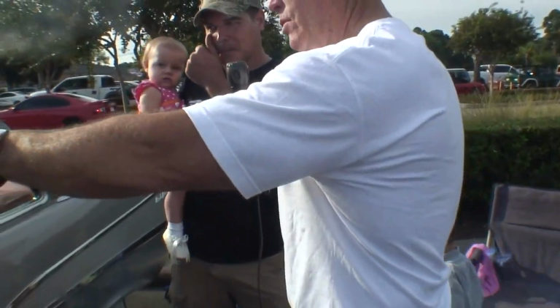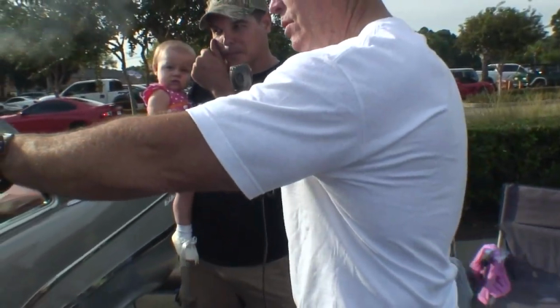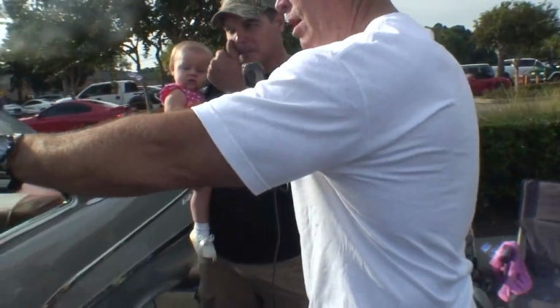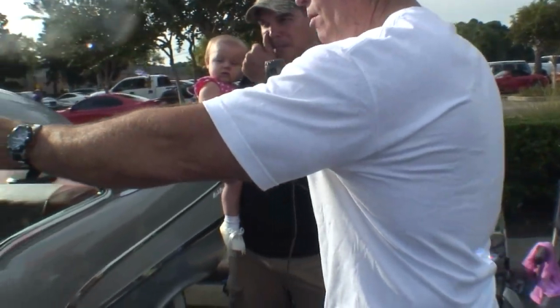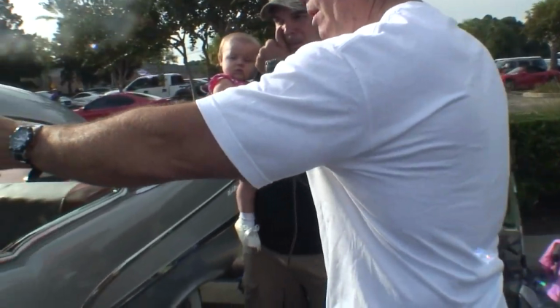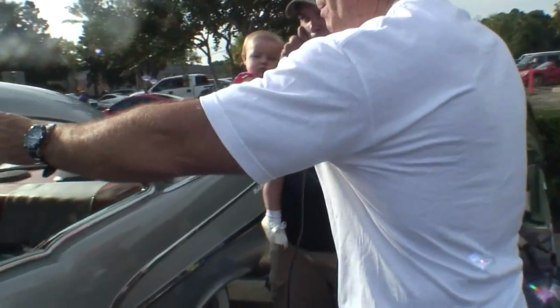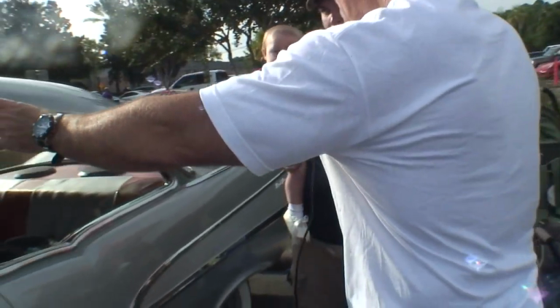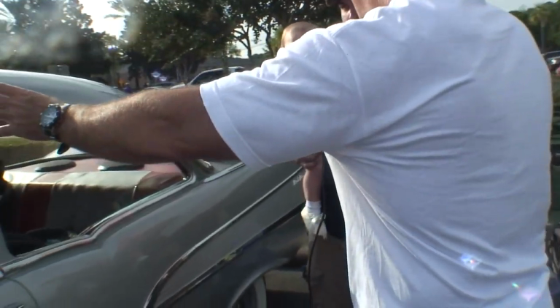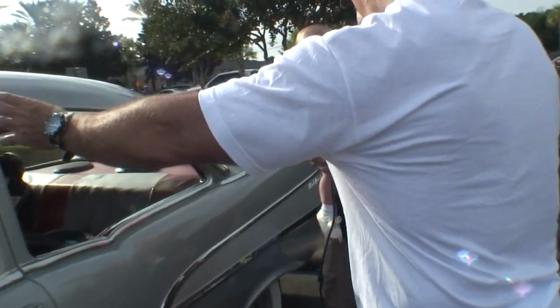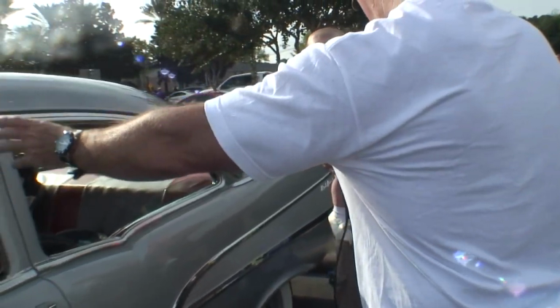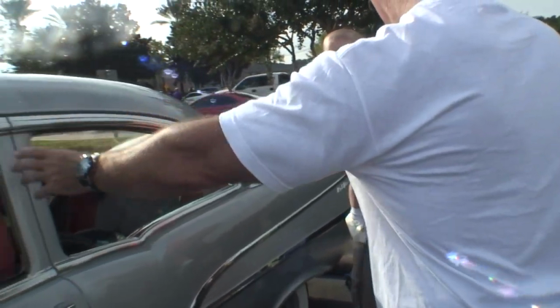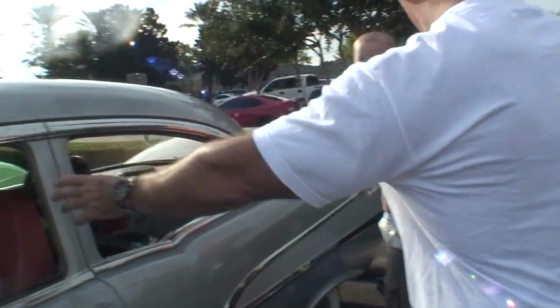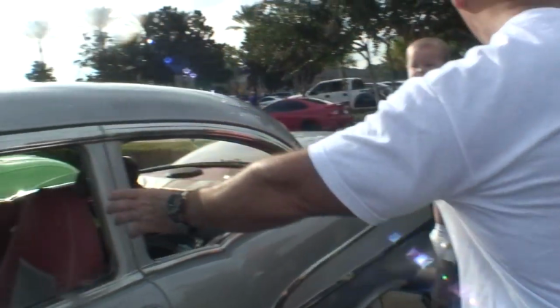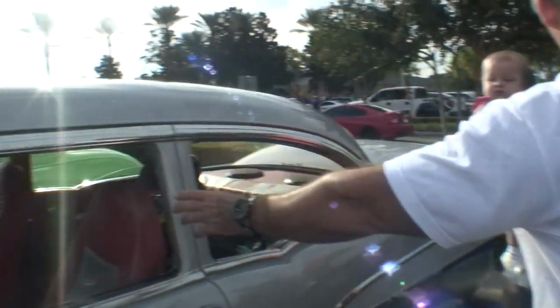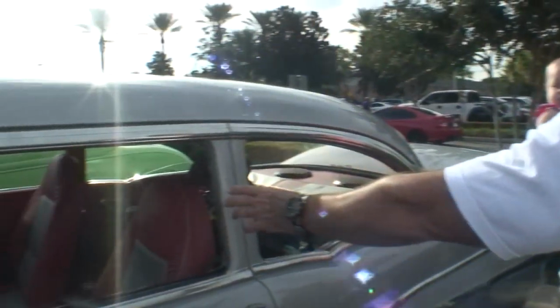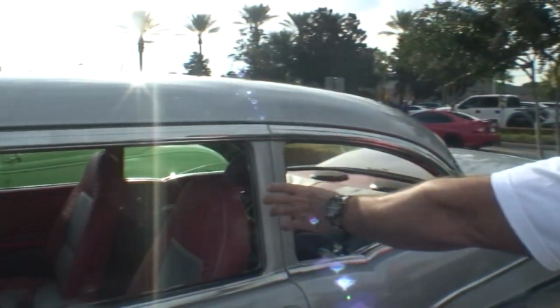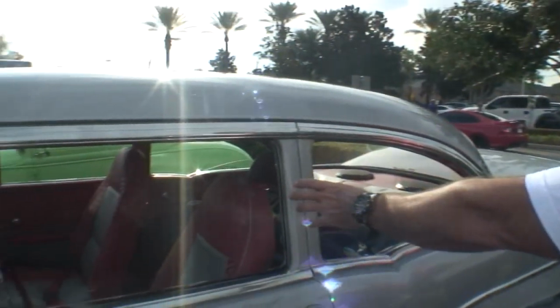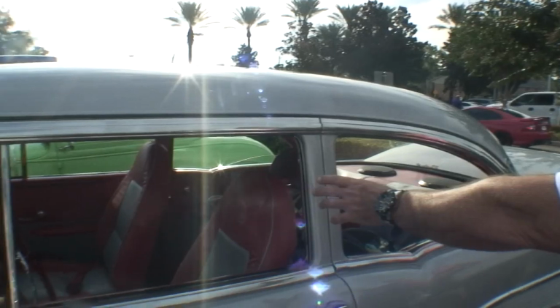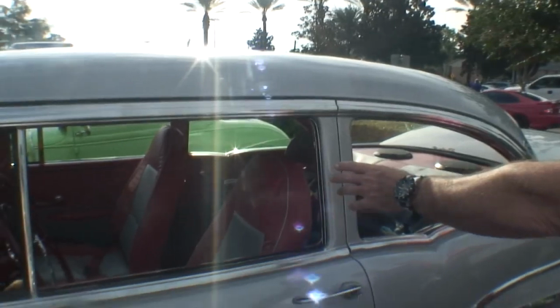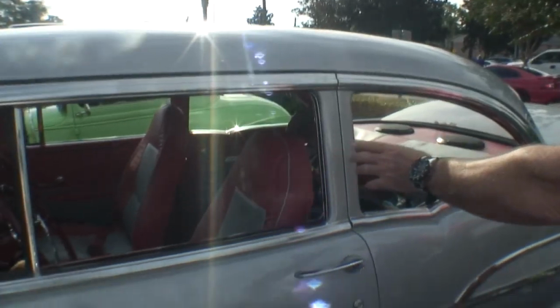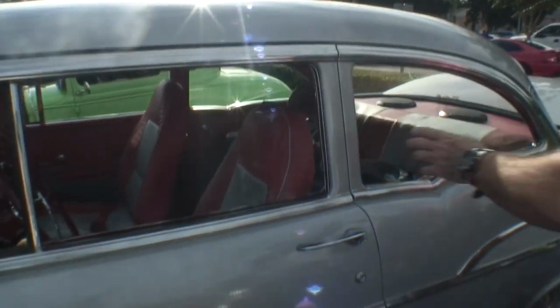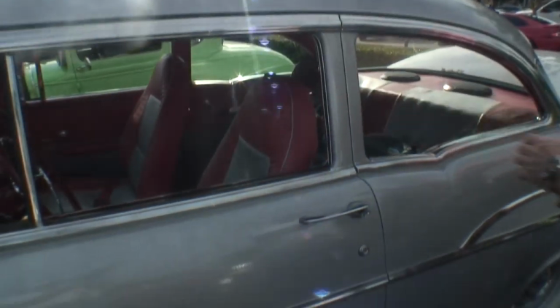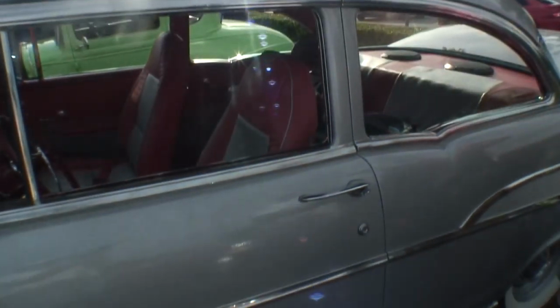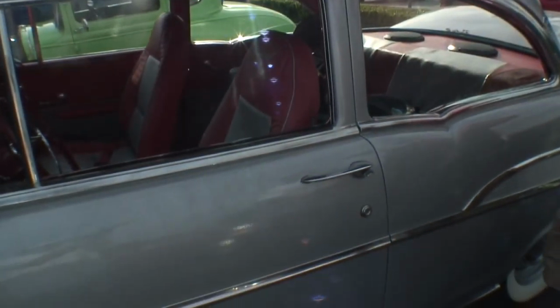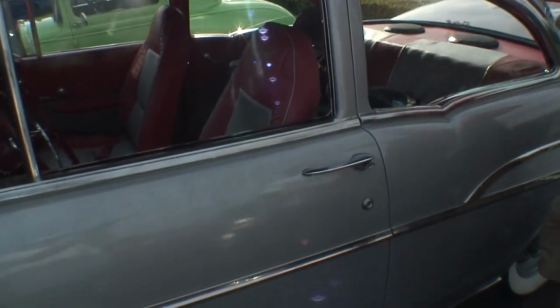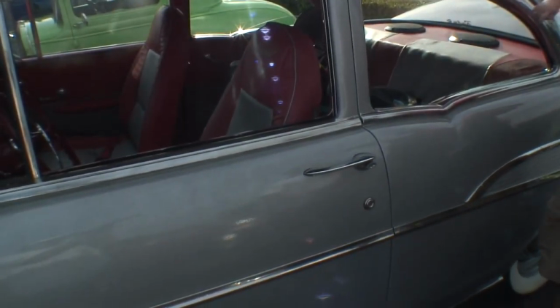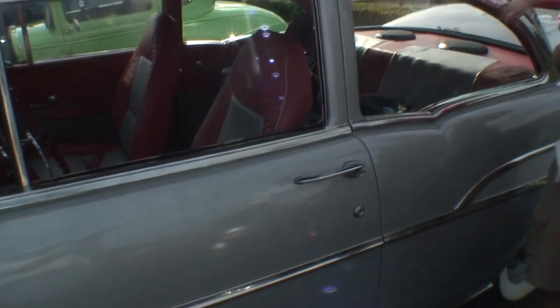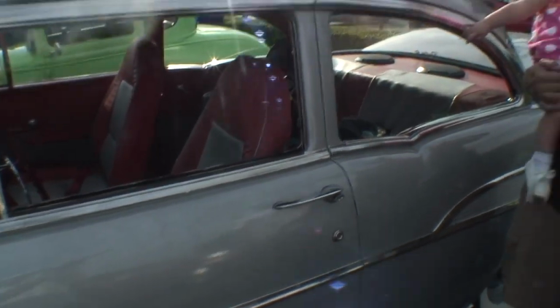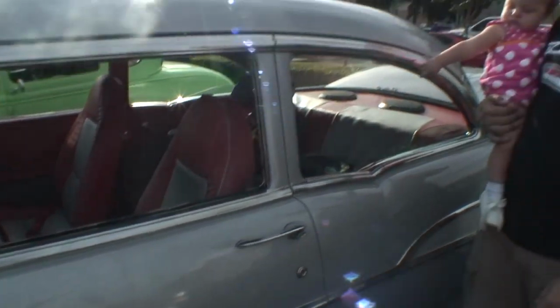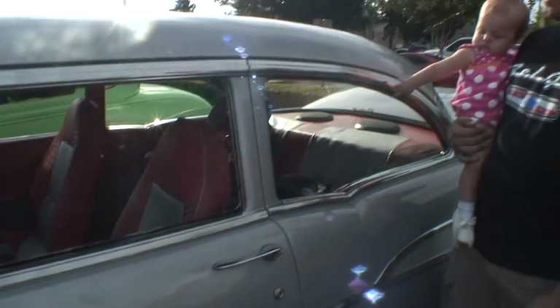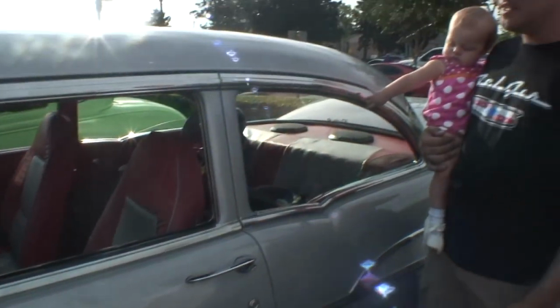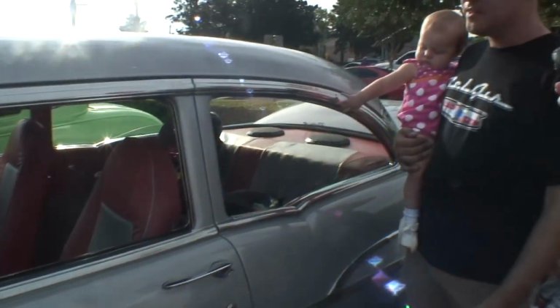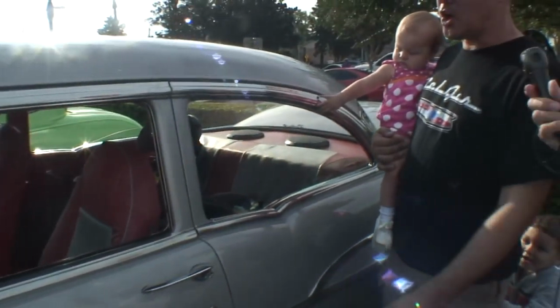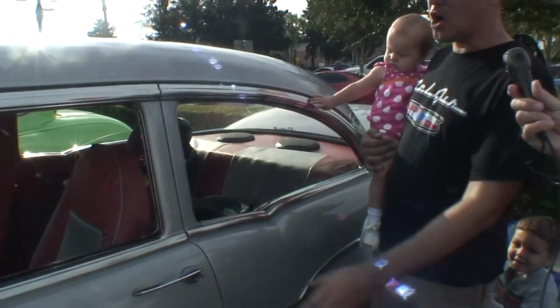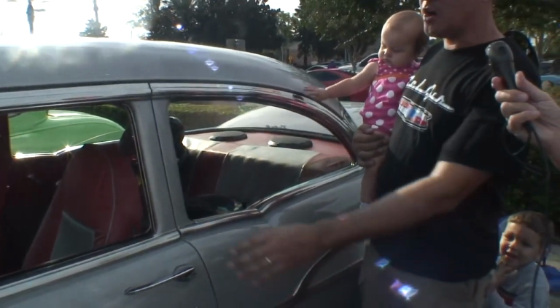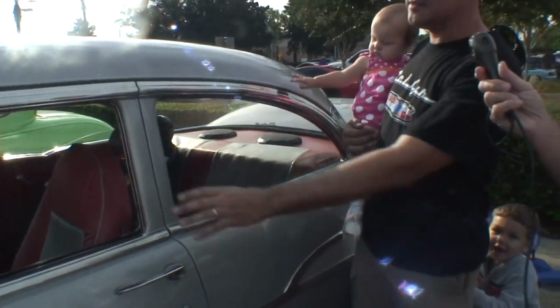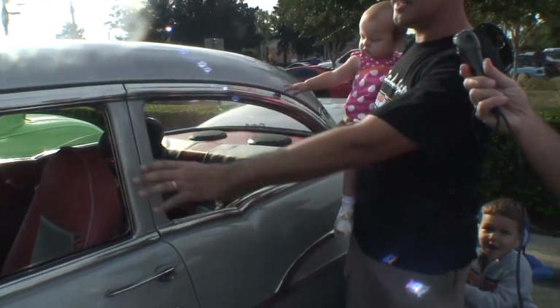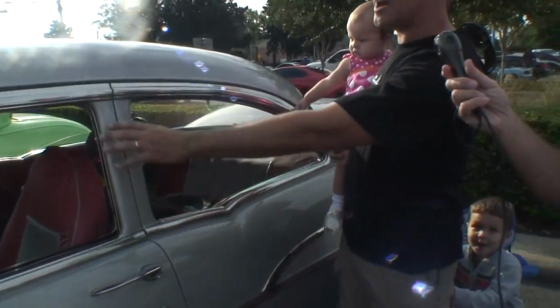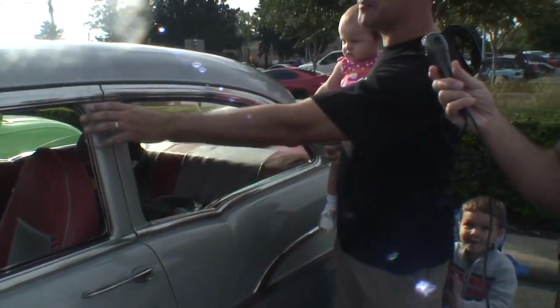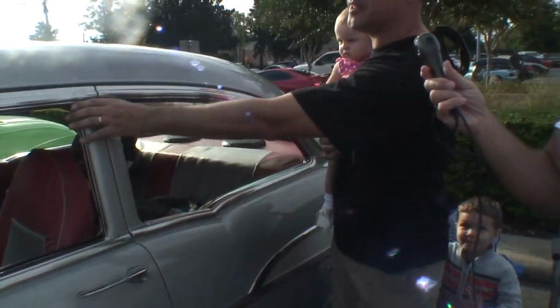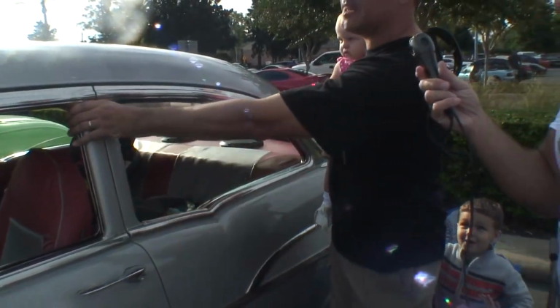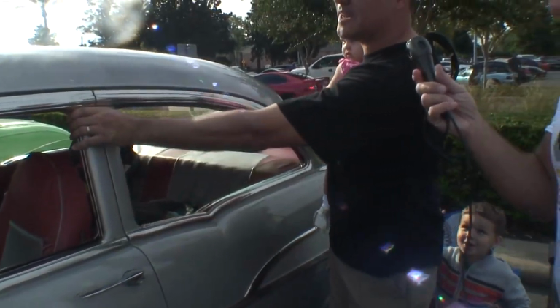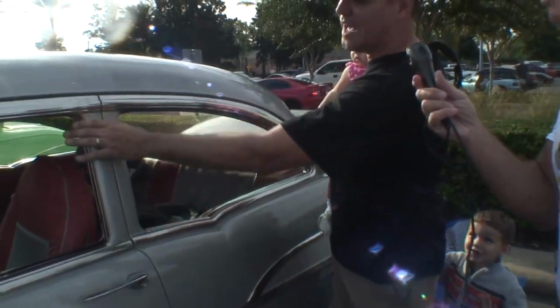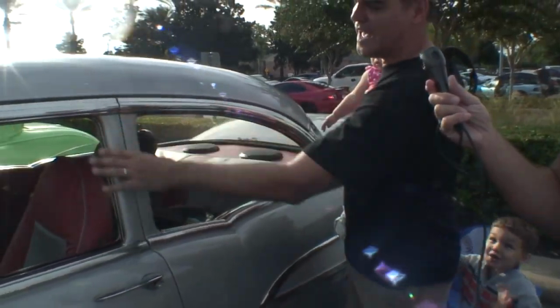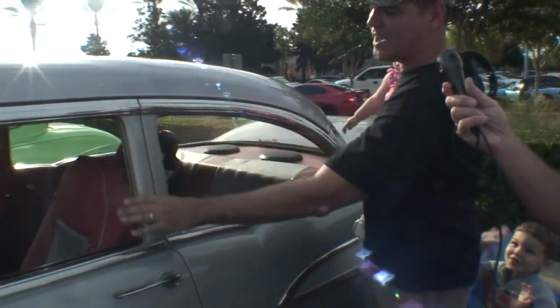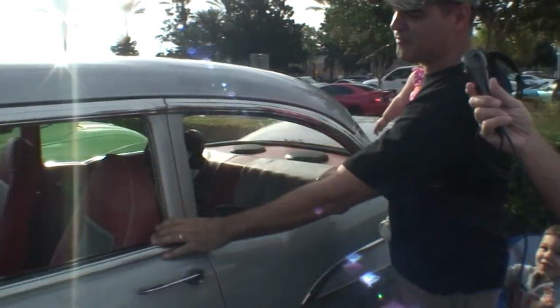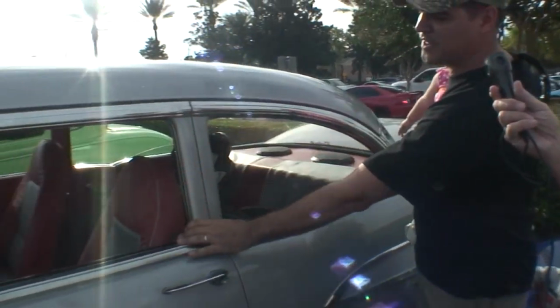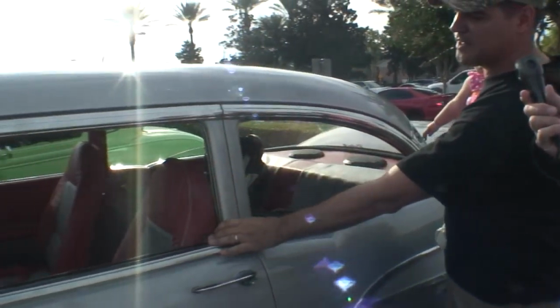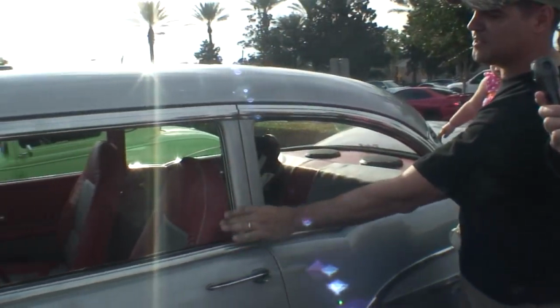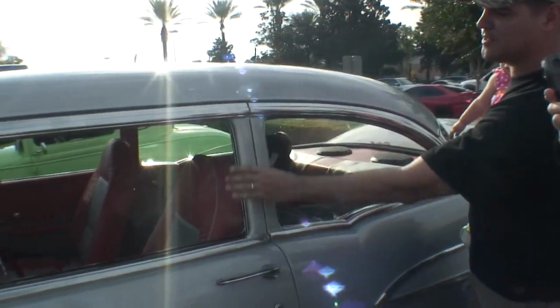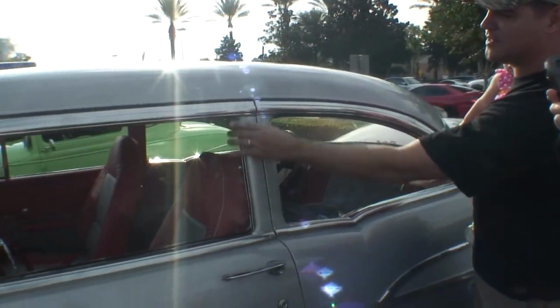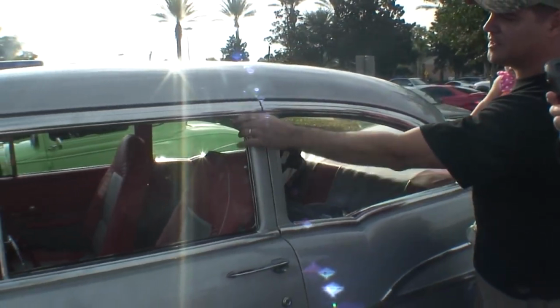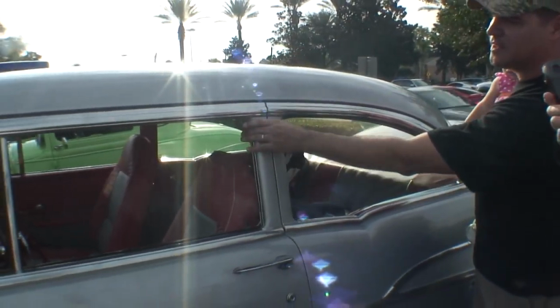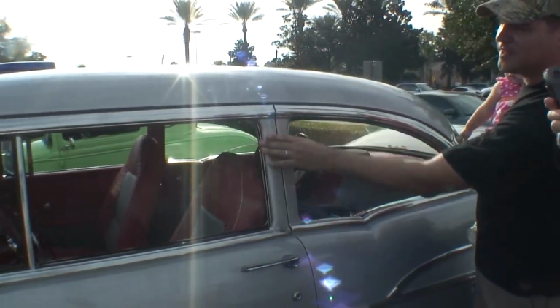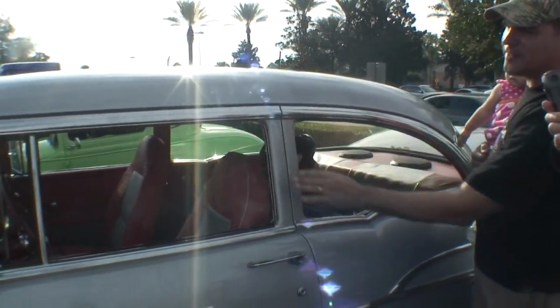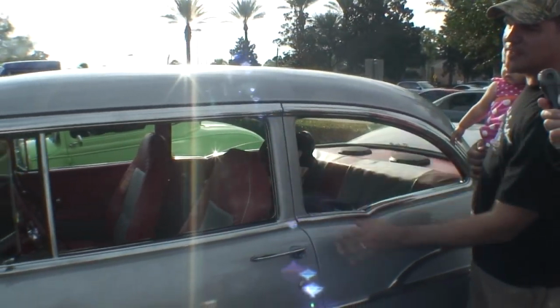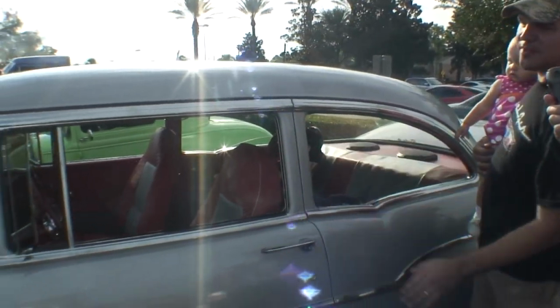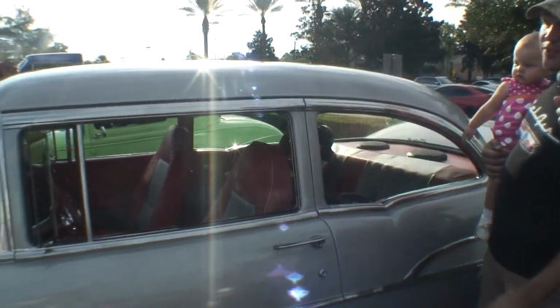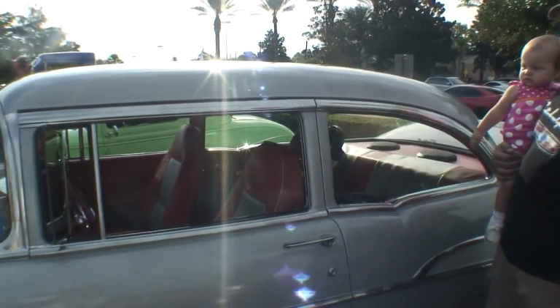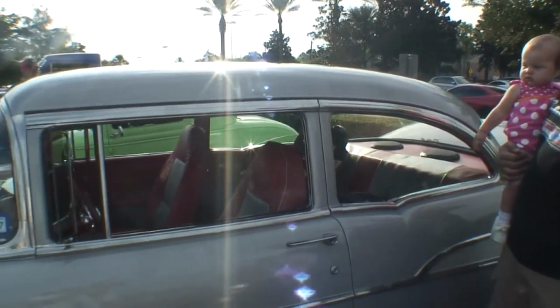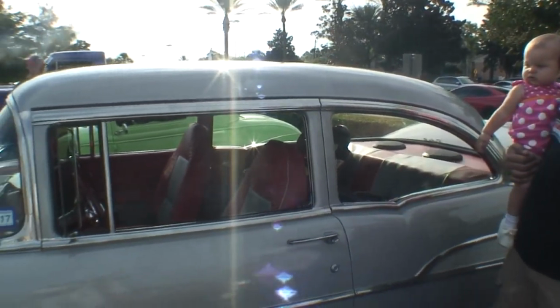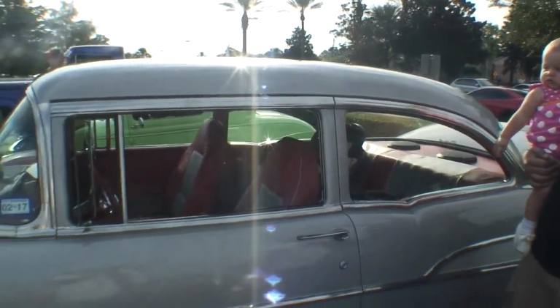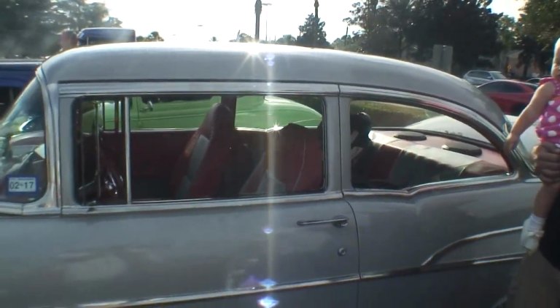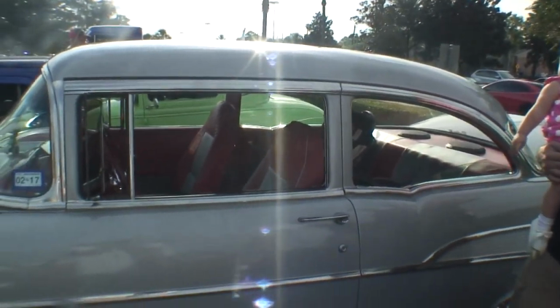This is called a post Chevrolet — it's a sedan. The hardtops did not have this. This is just a sedan.